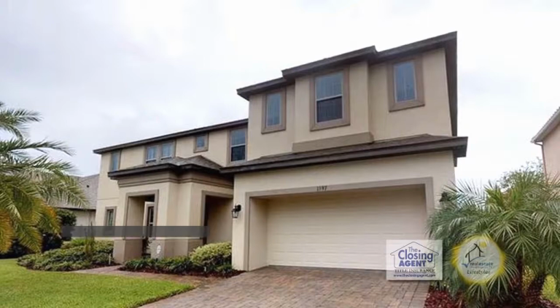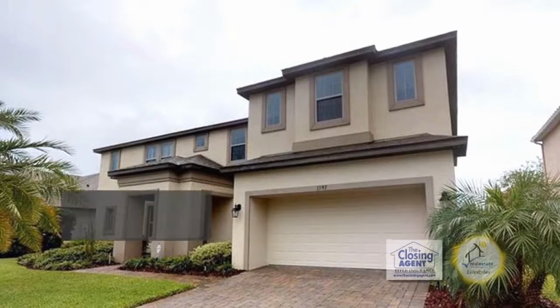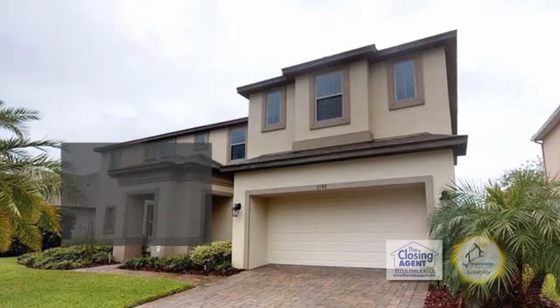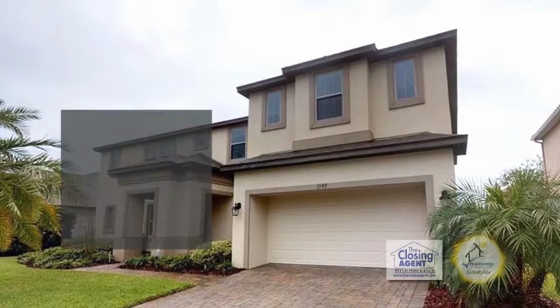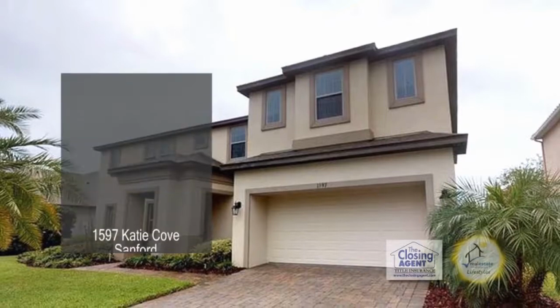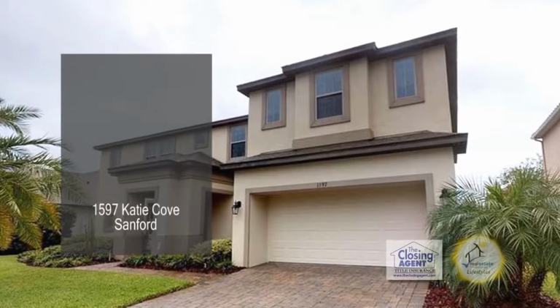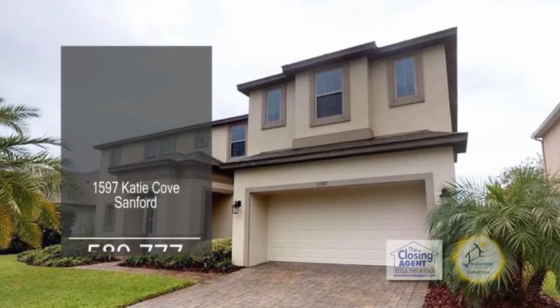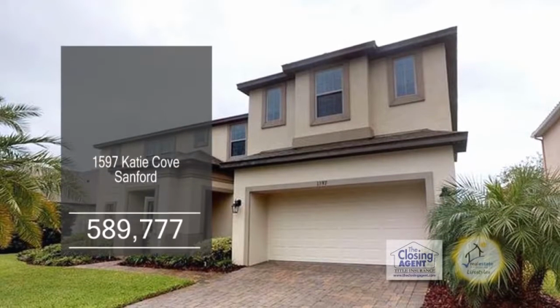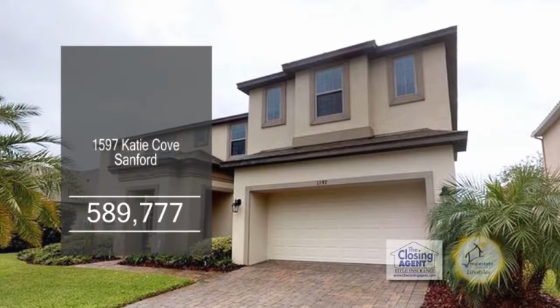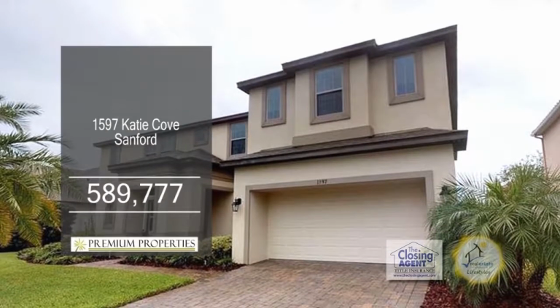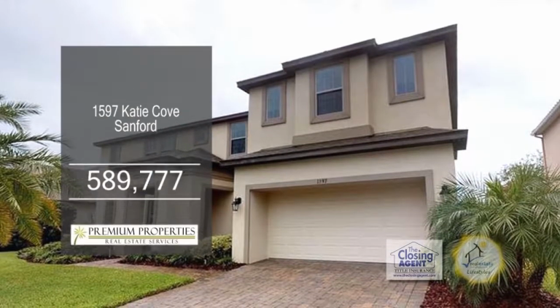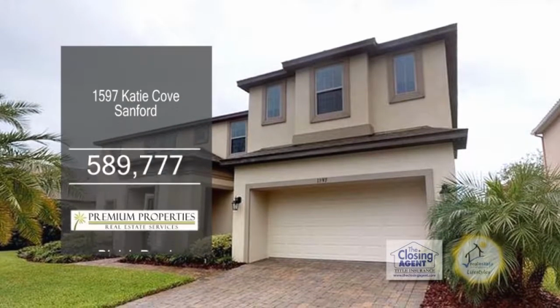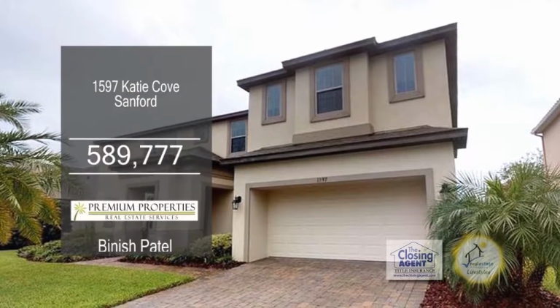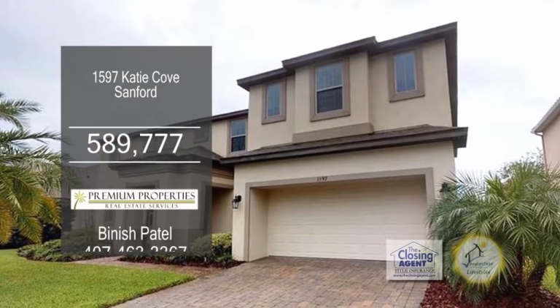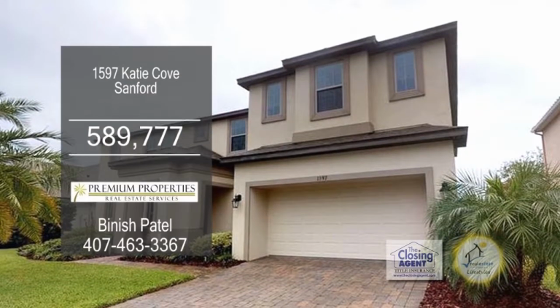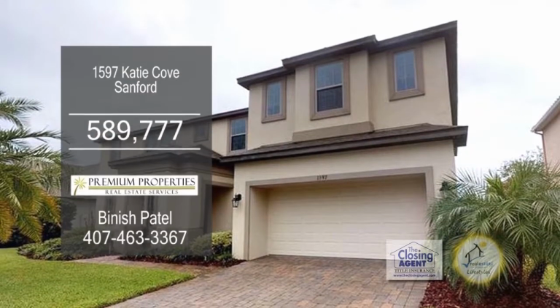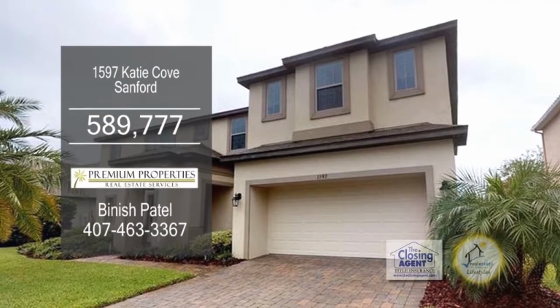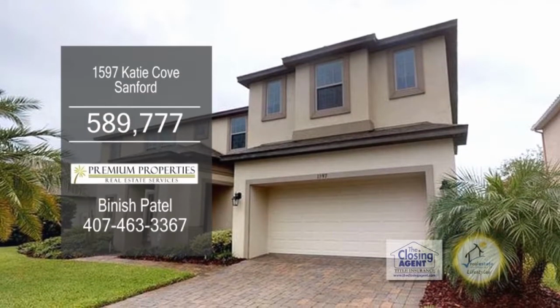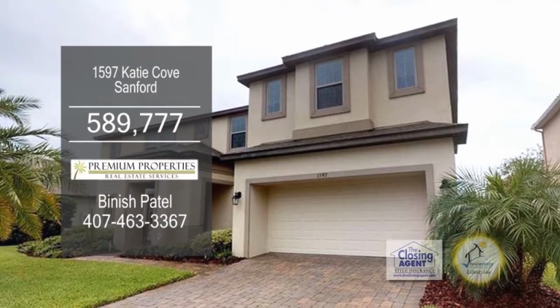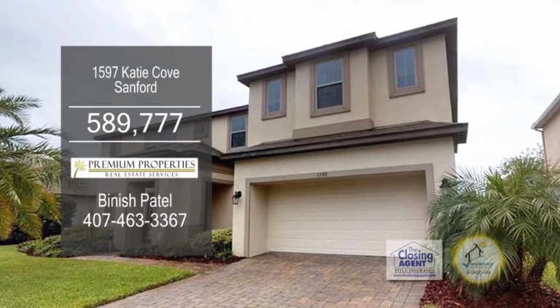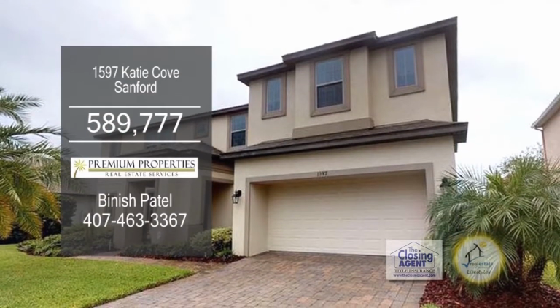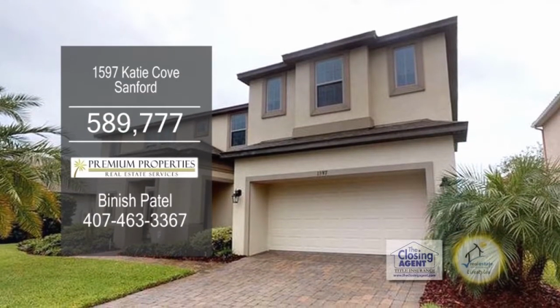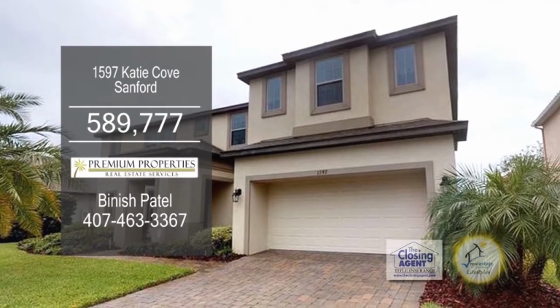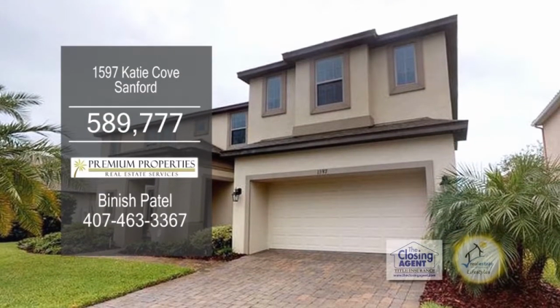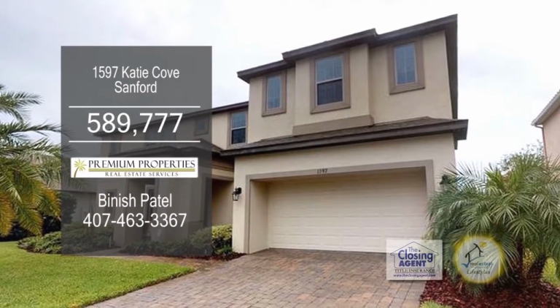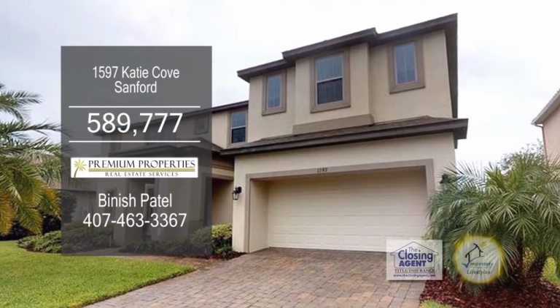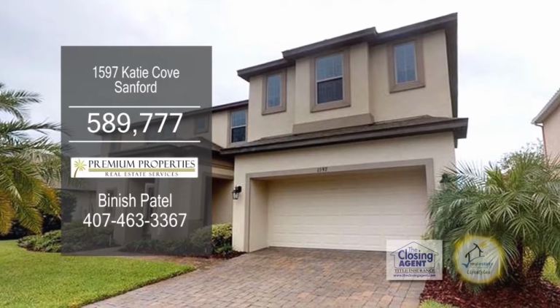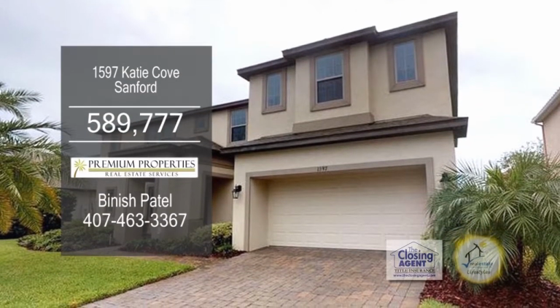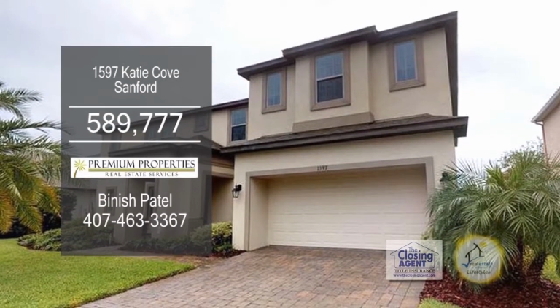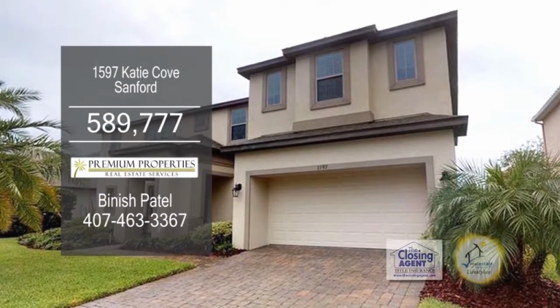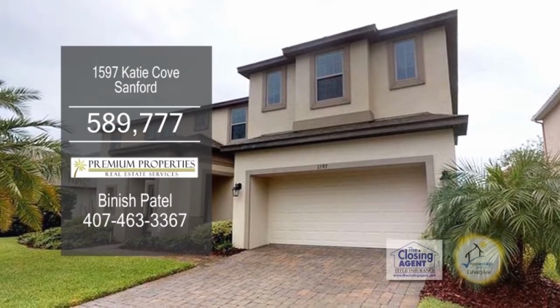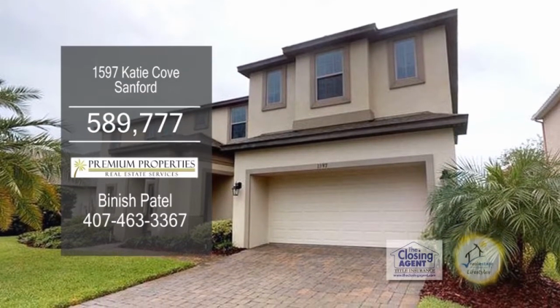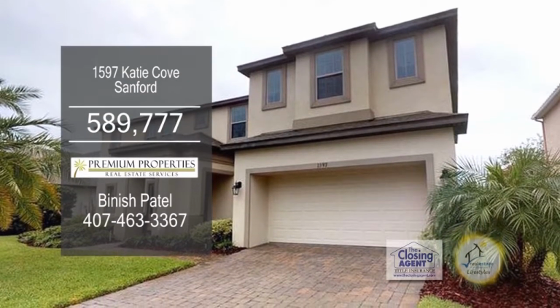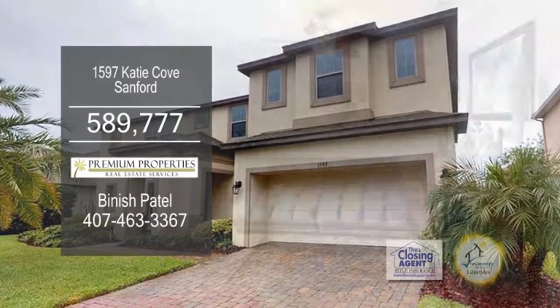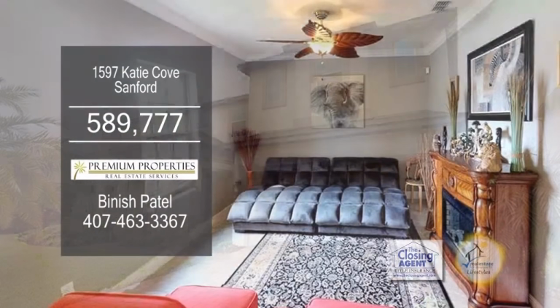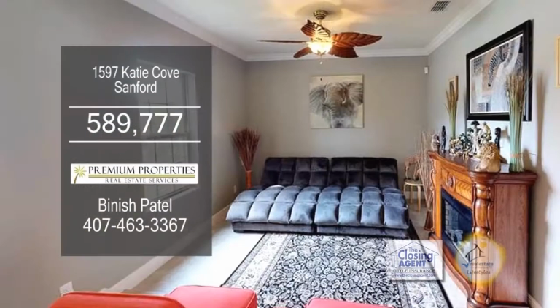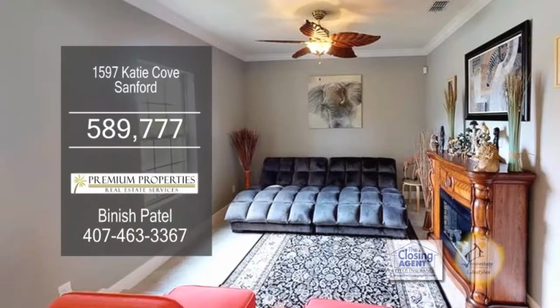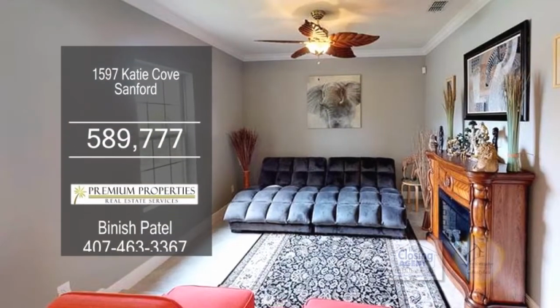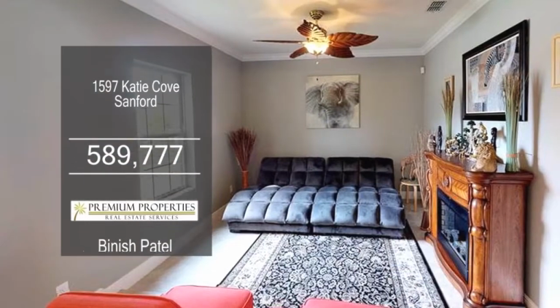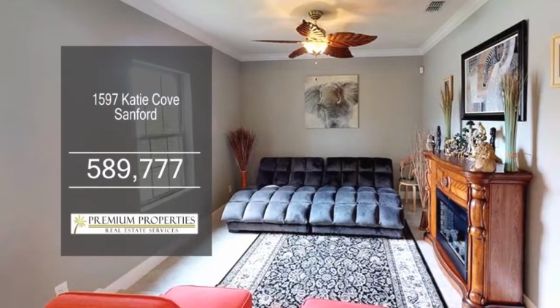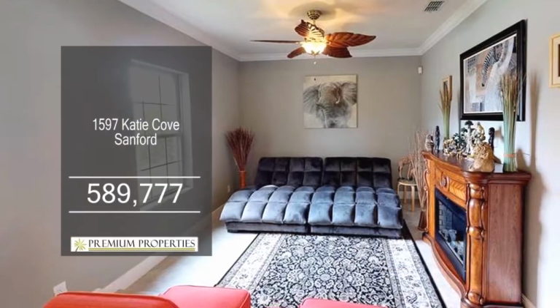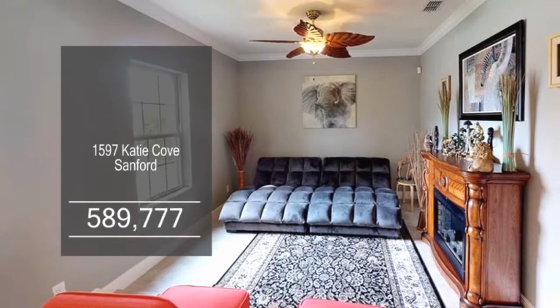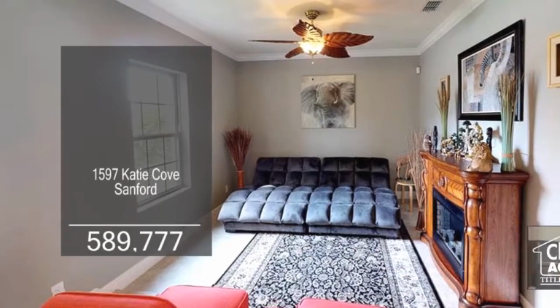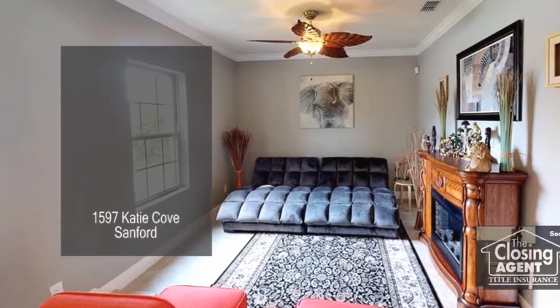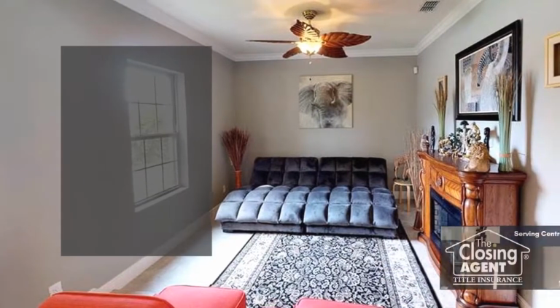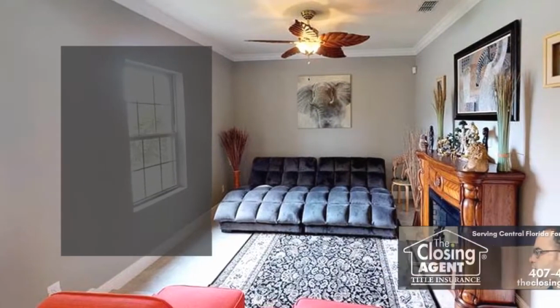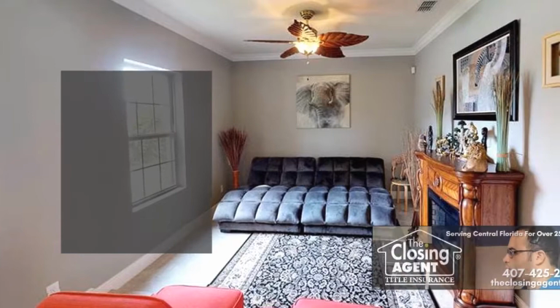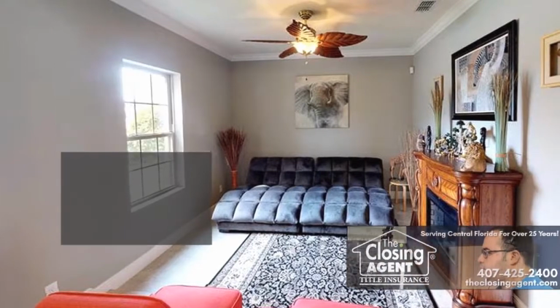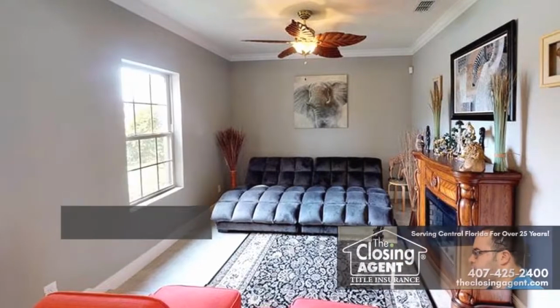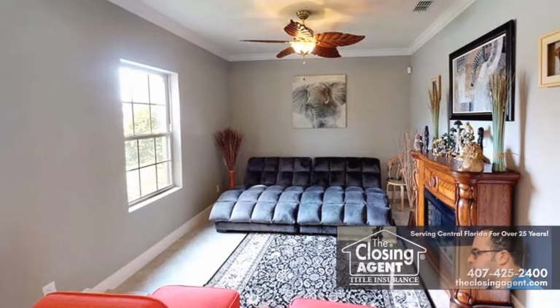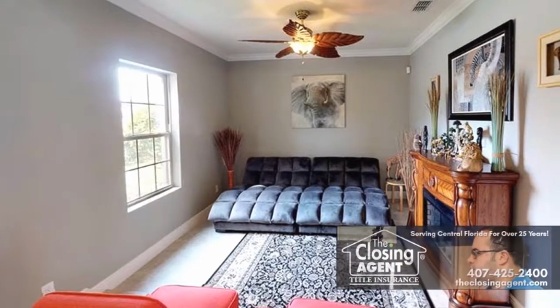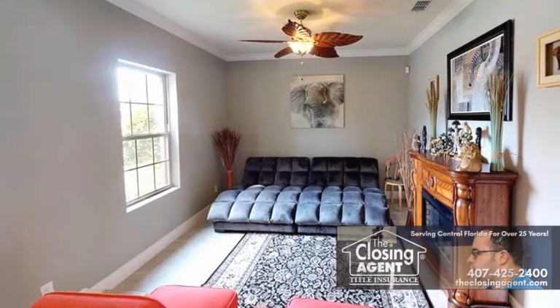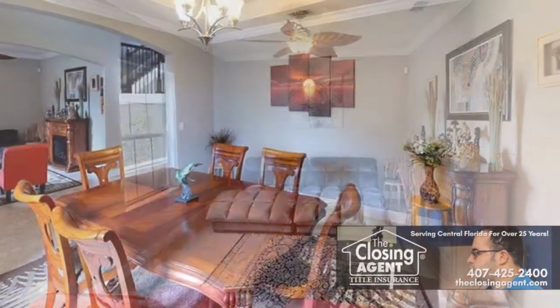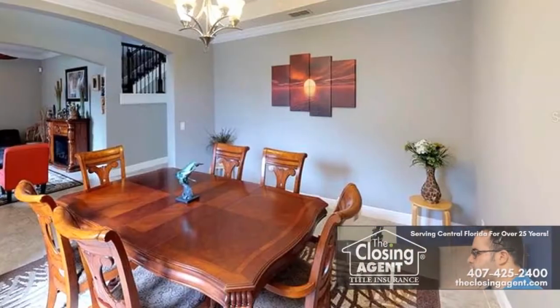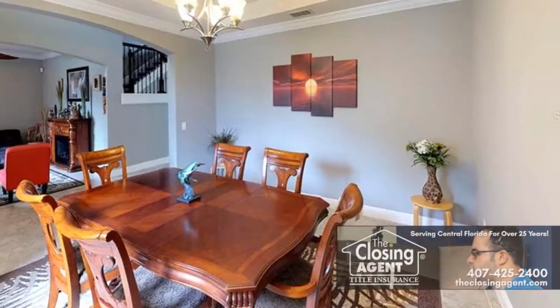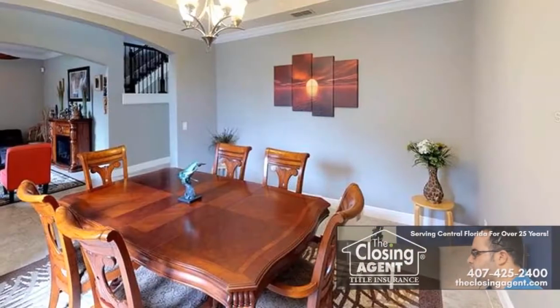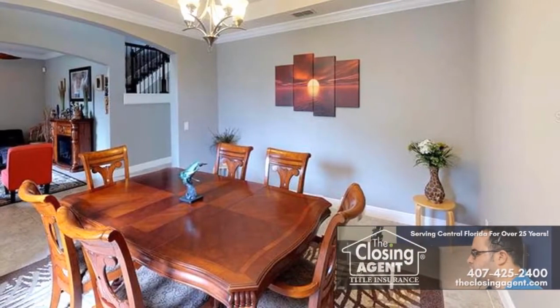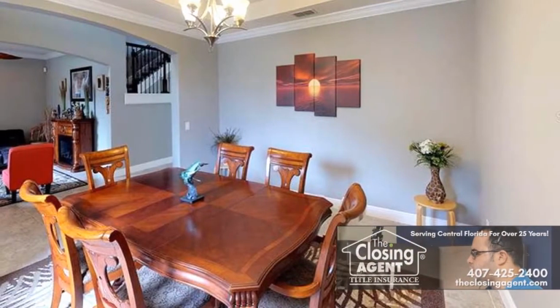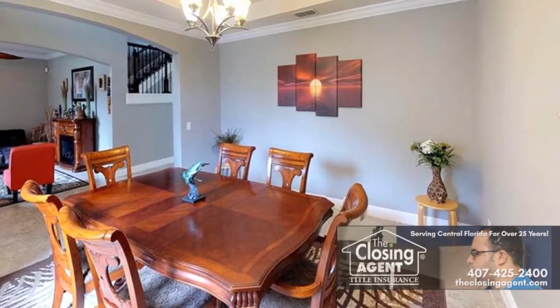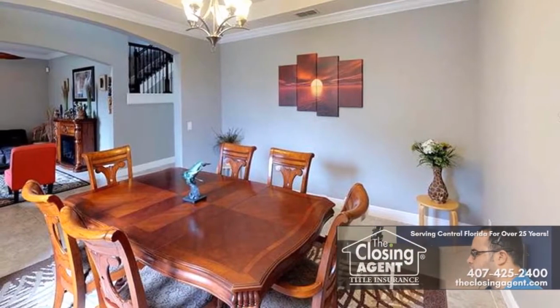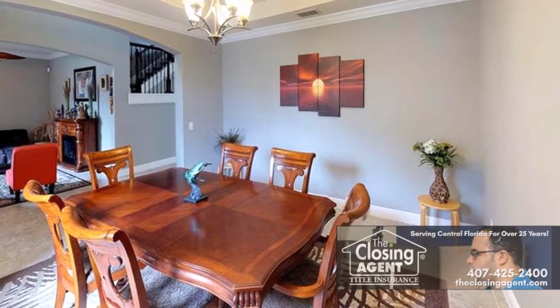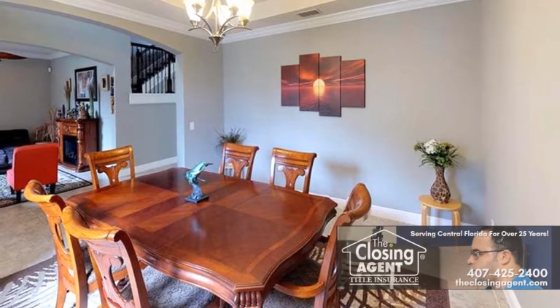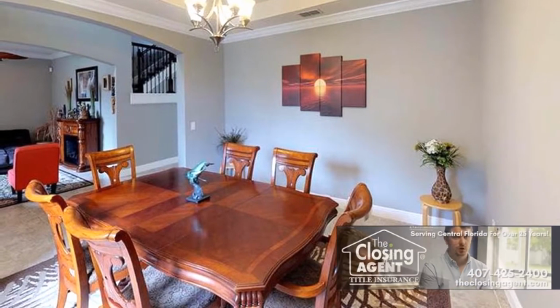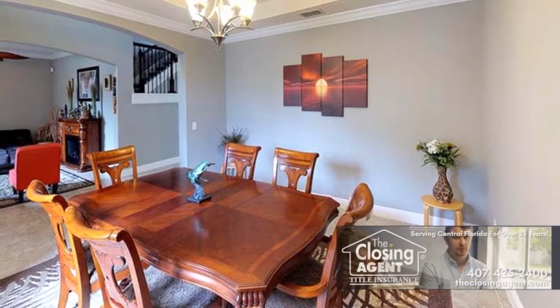This home in Sanford boasts seven bedrooms and four baths. The foyer leads to a separate living room on one side and dining room on the other.